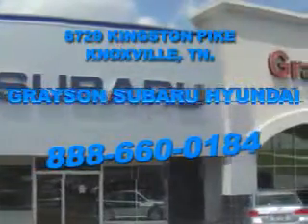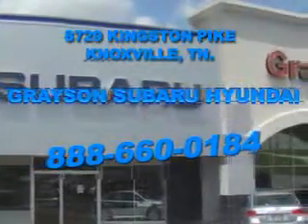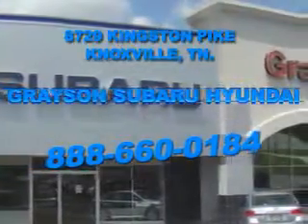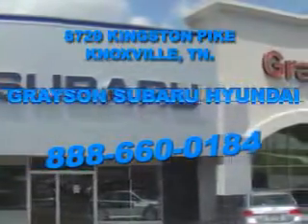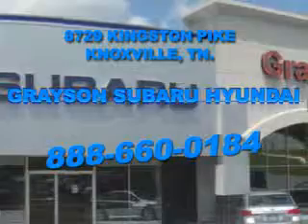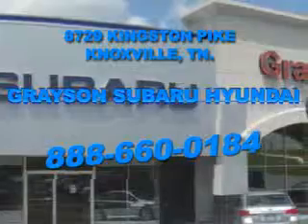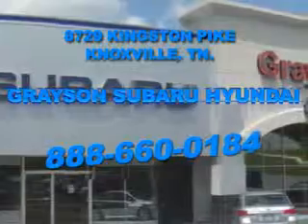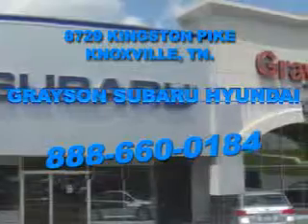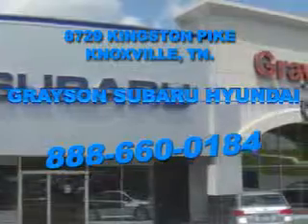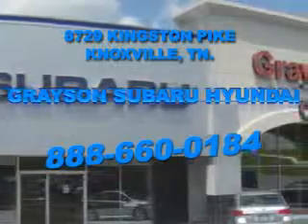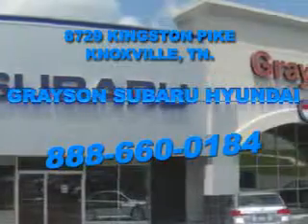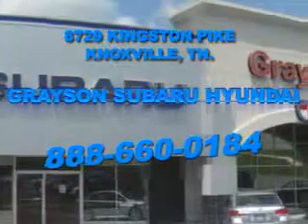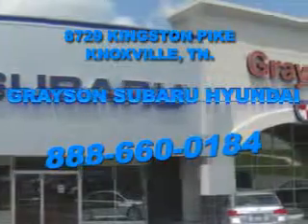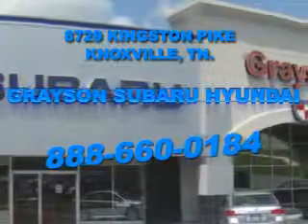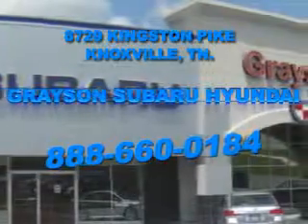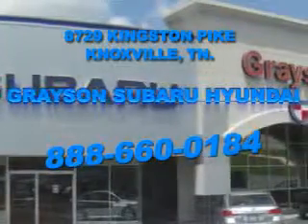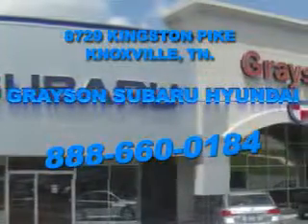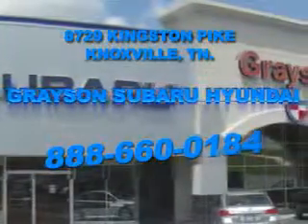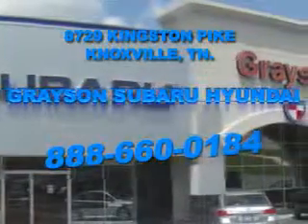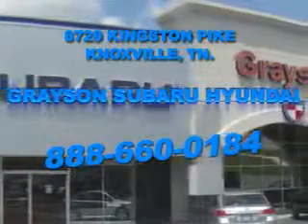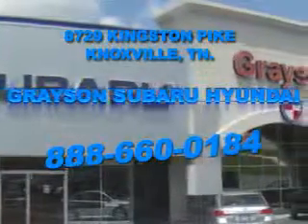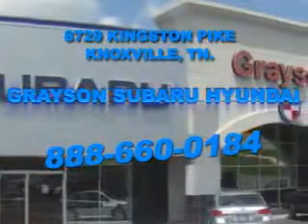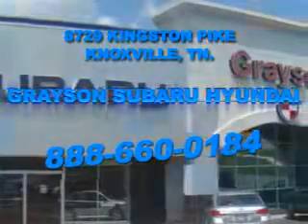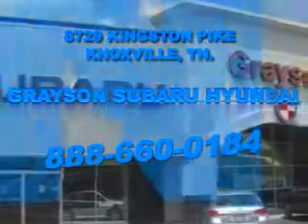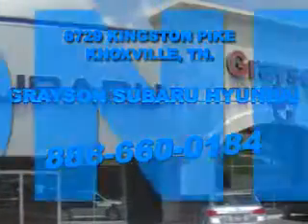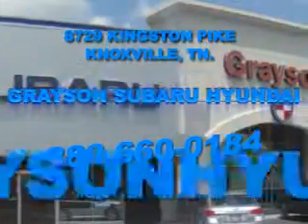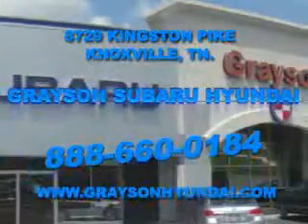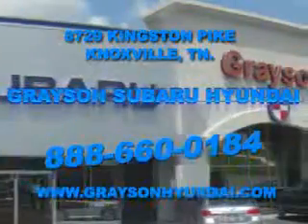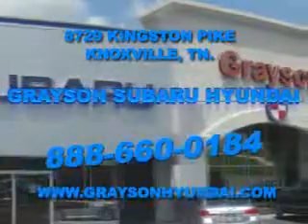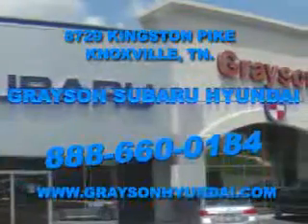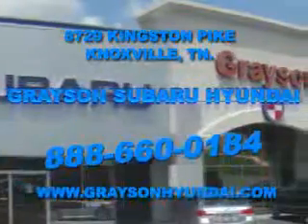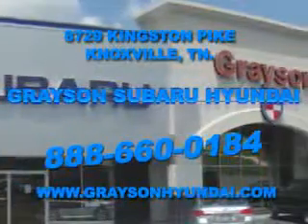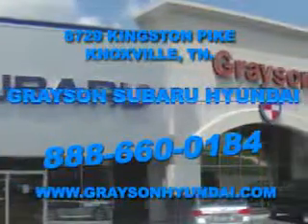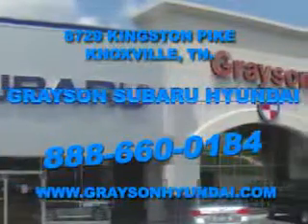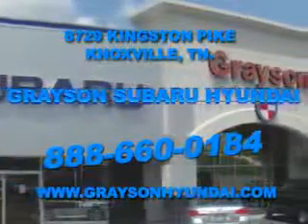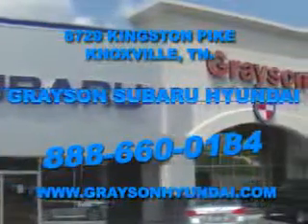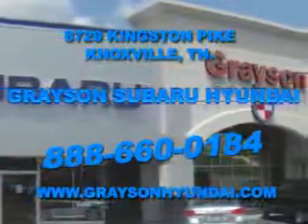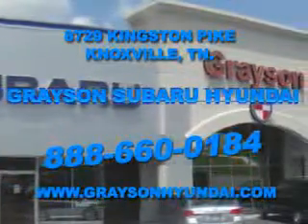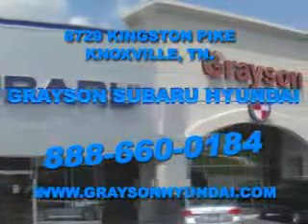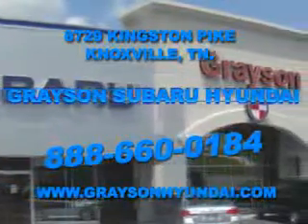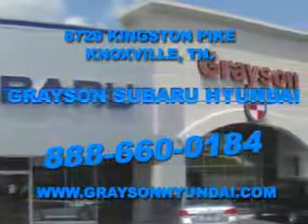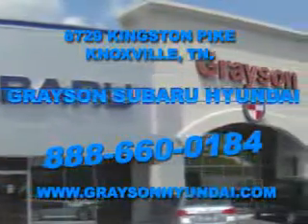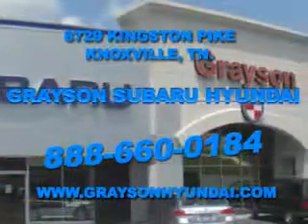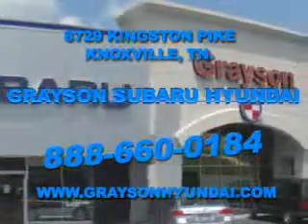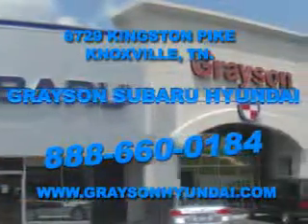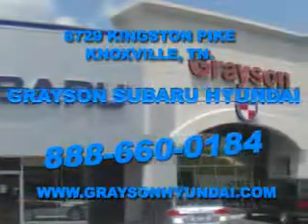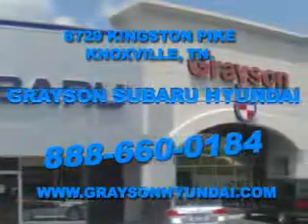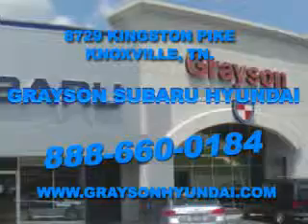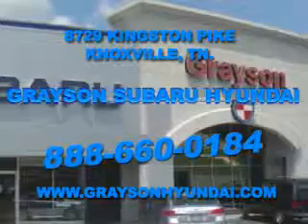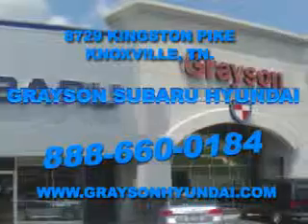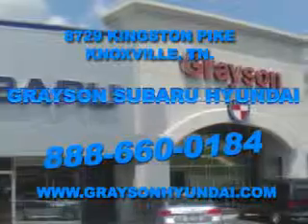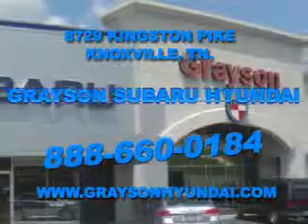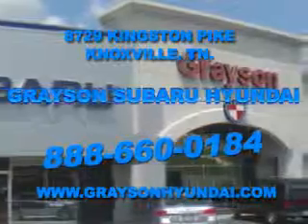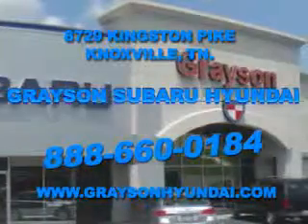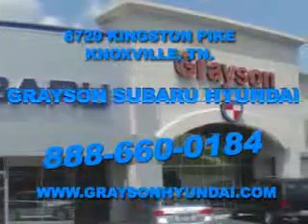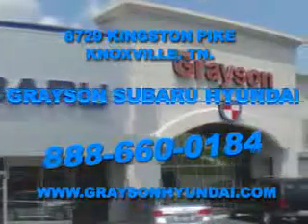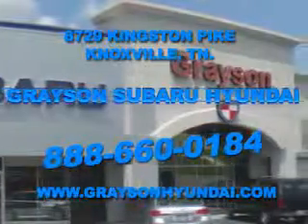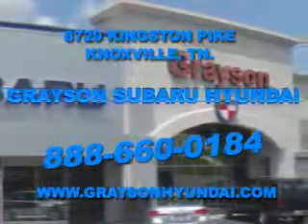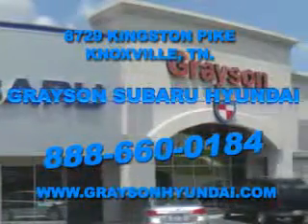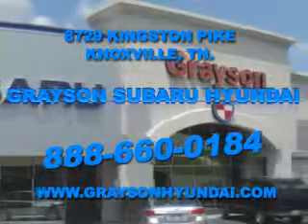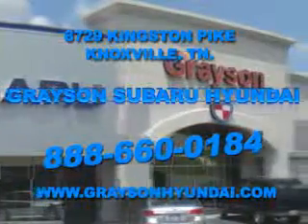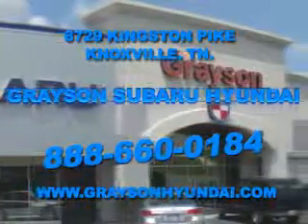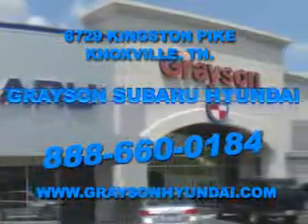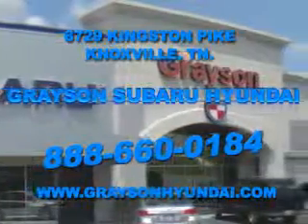For more information about our amazing inventory lineup, check us out online at www.graceandhyundai.com.